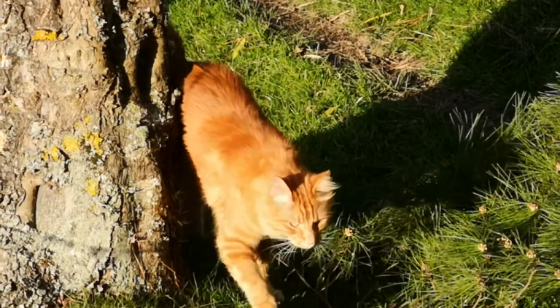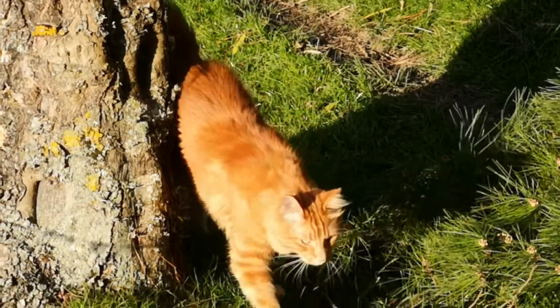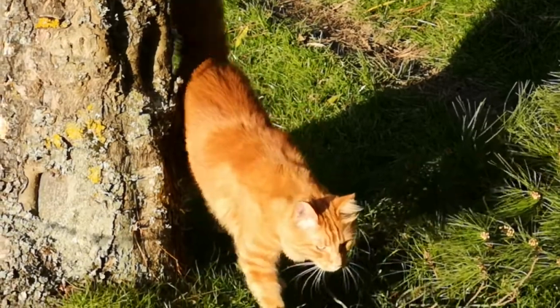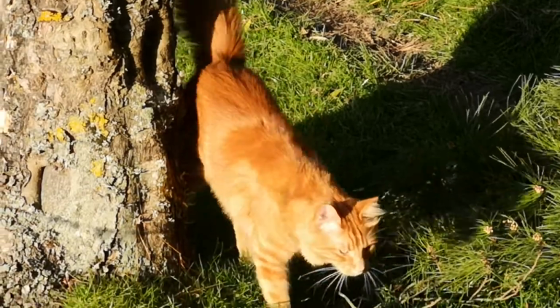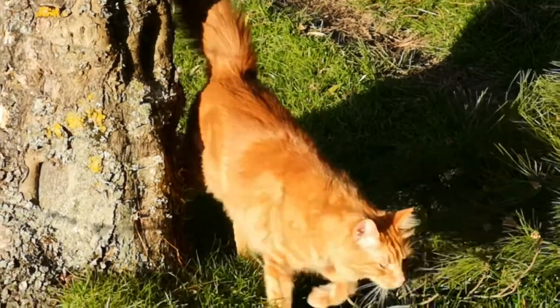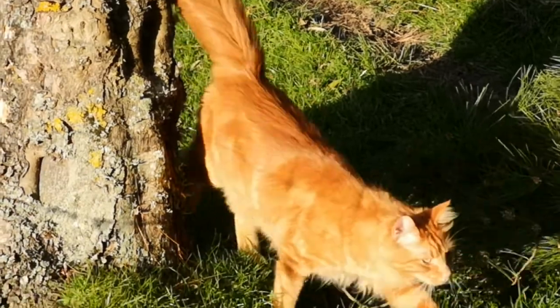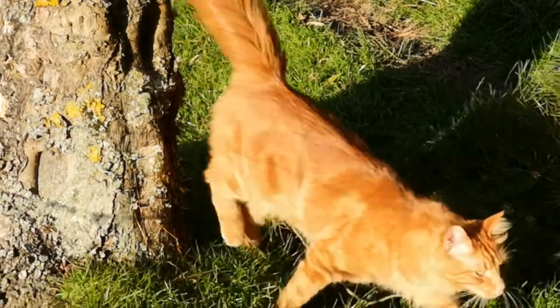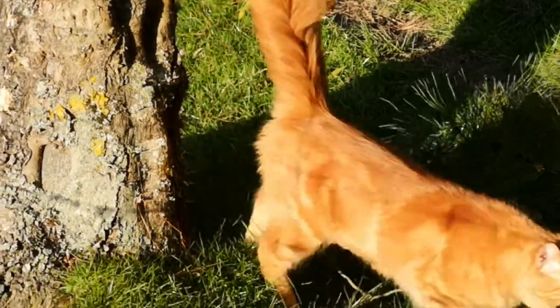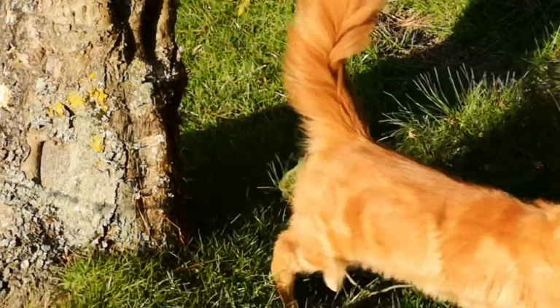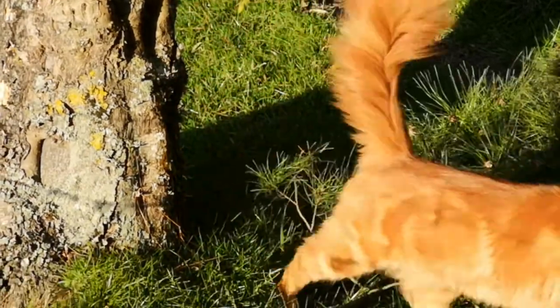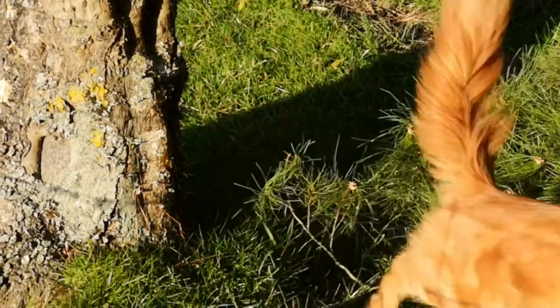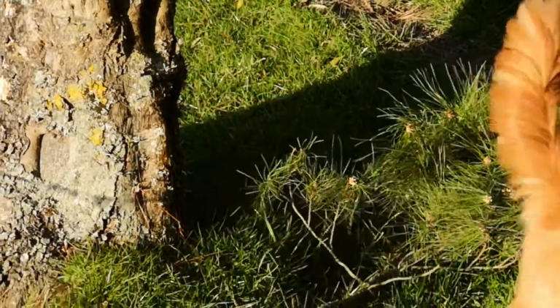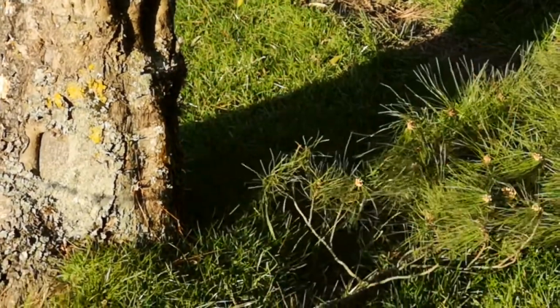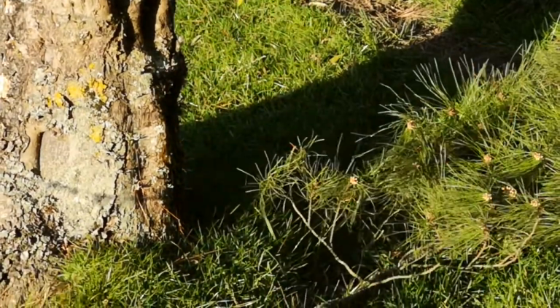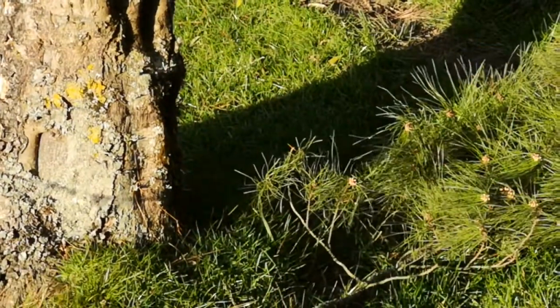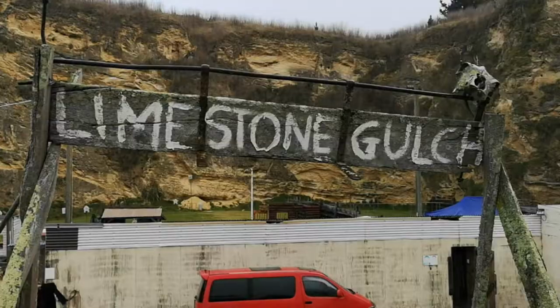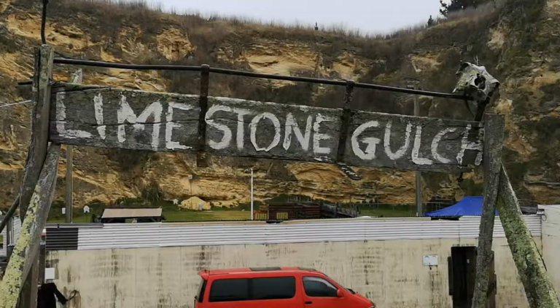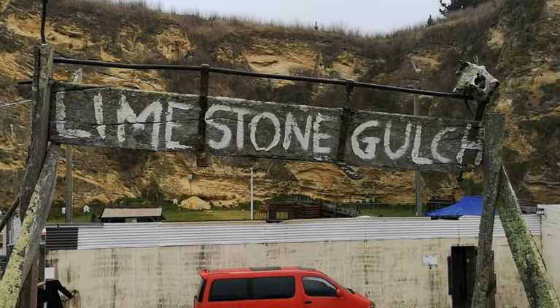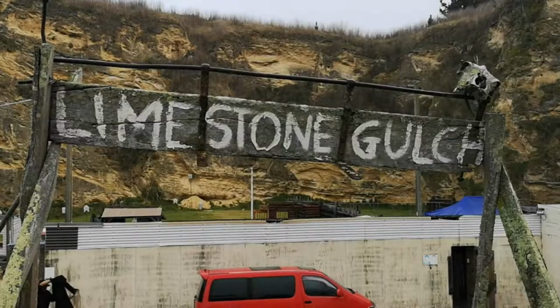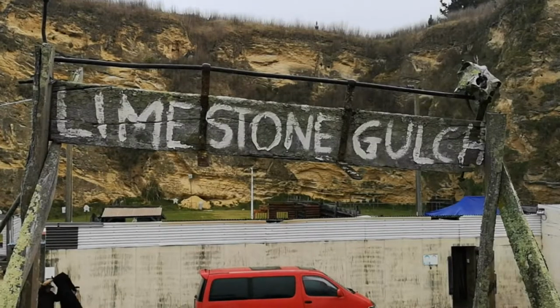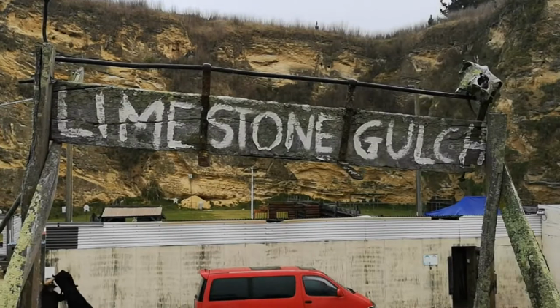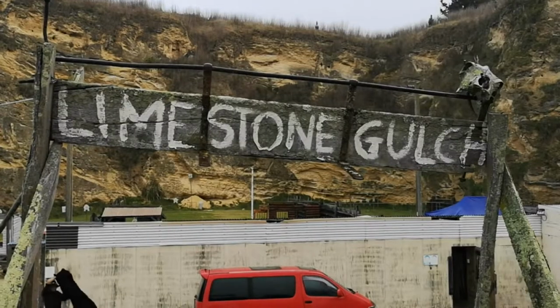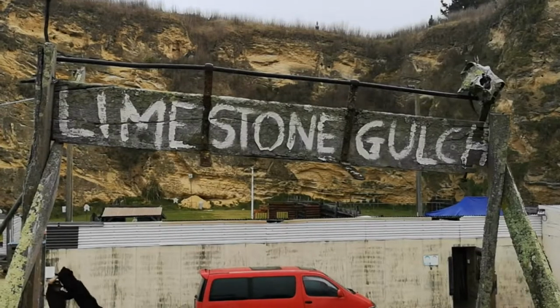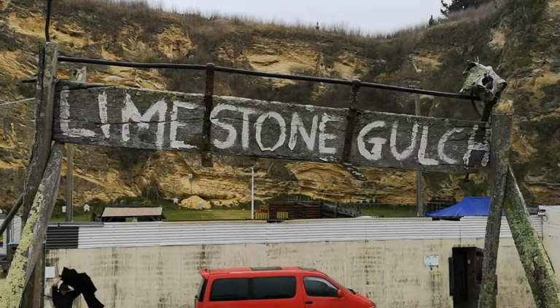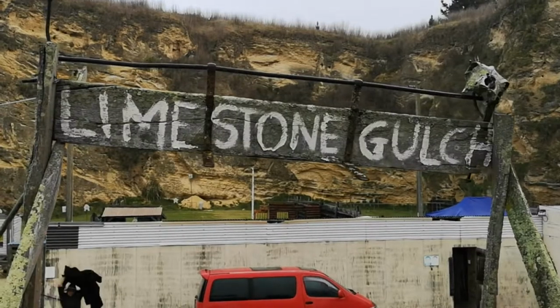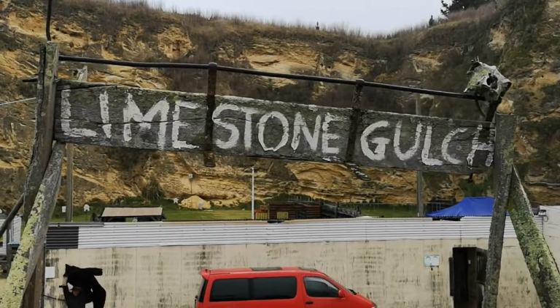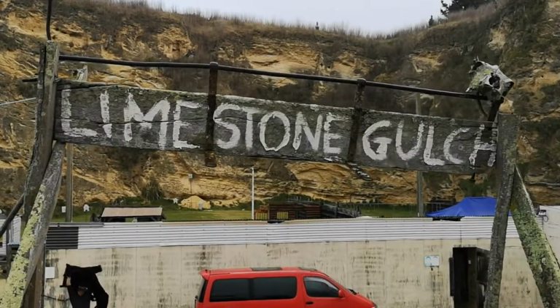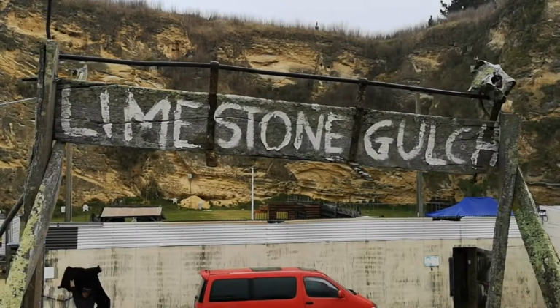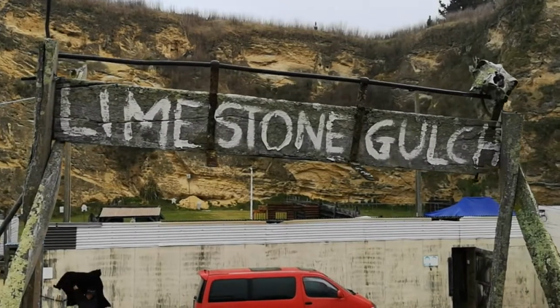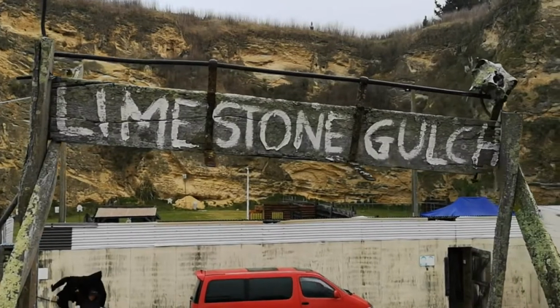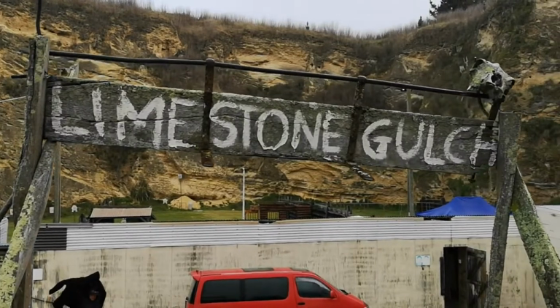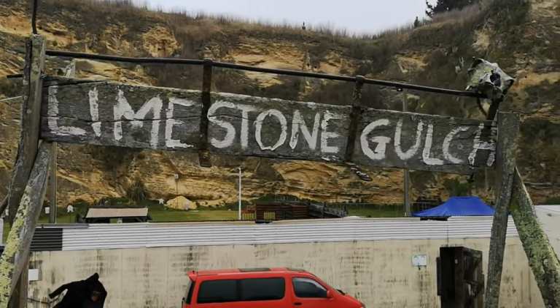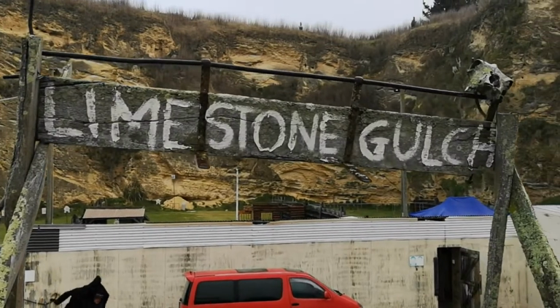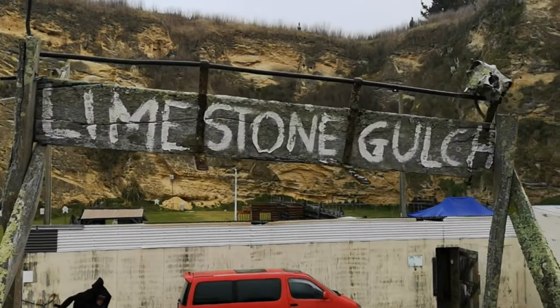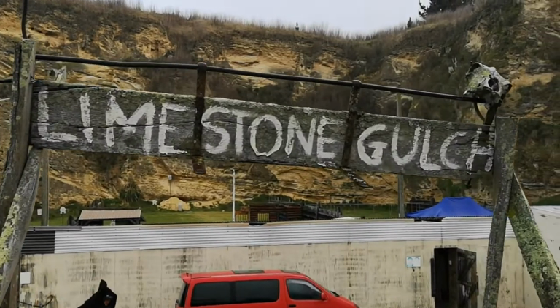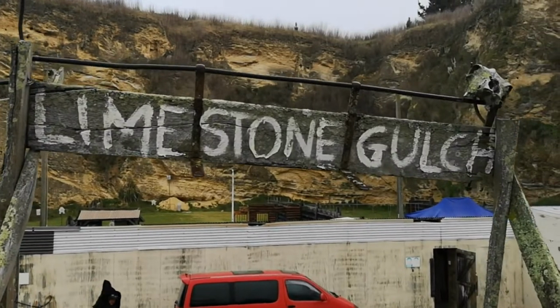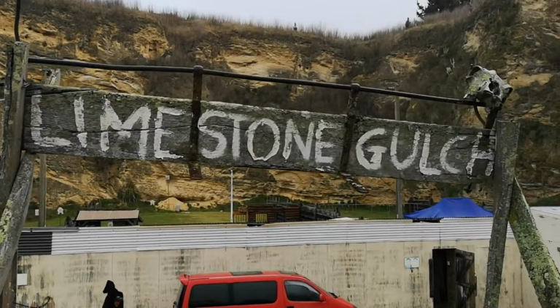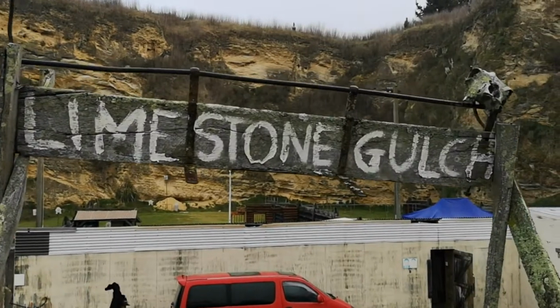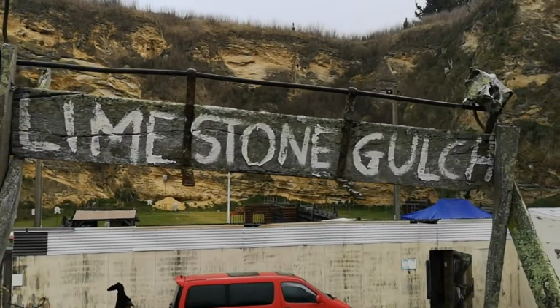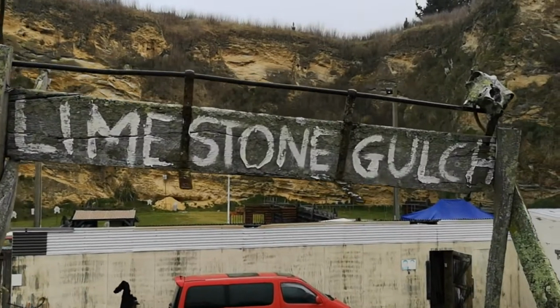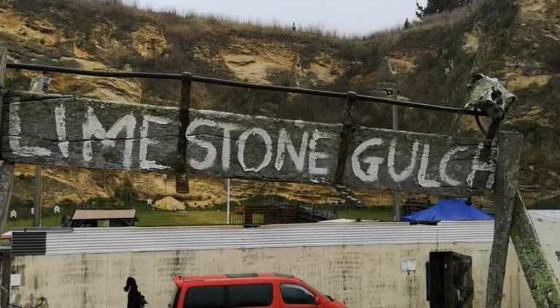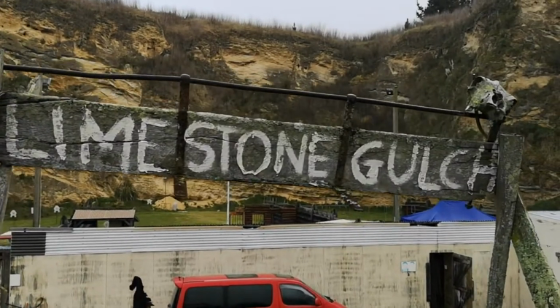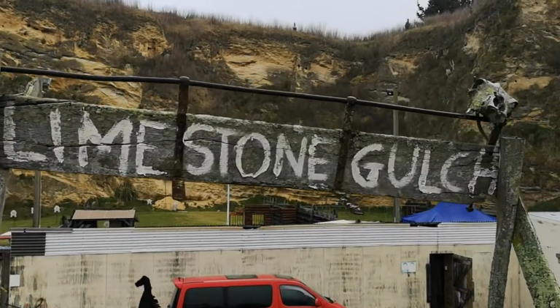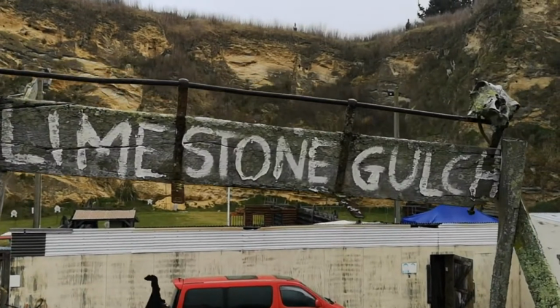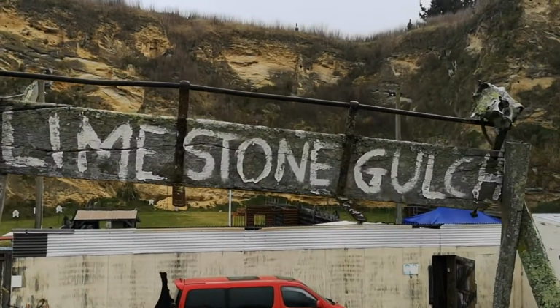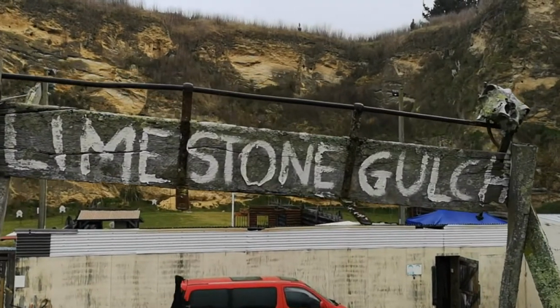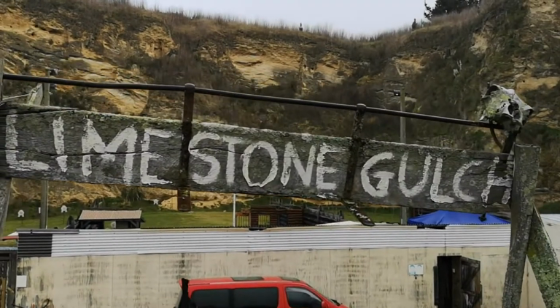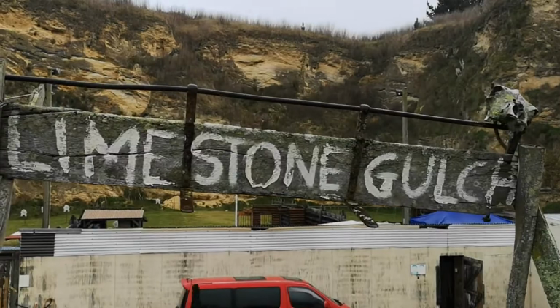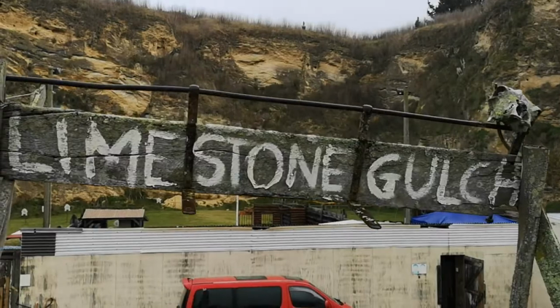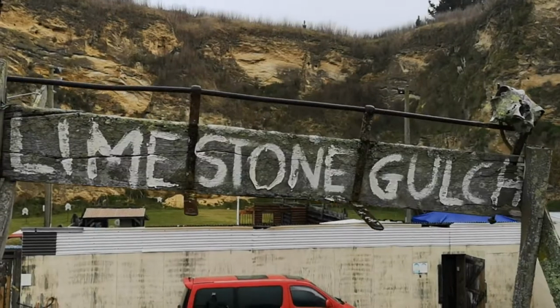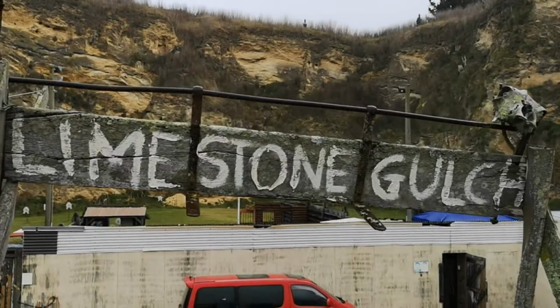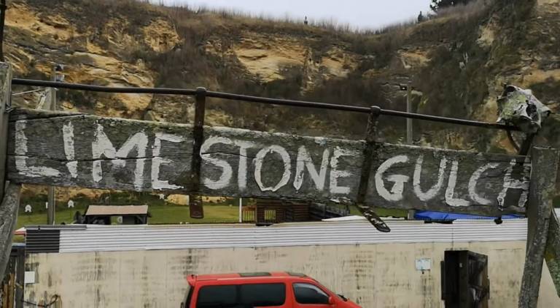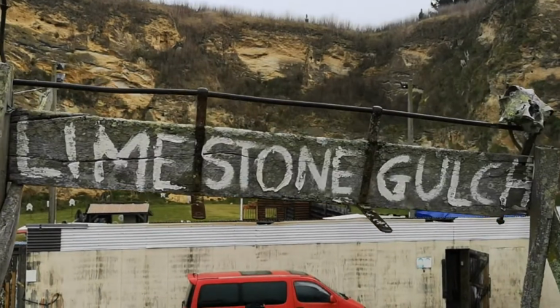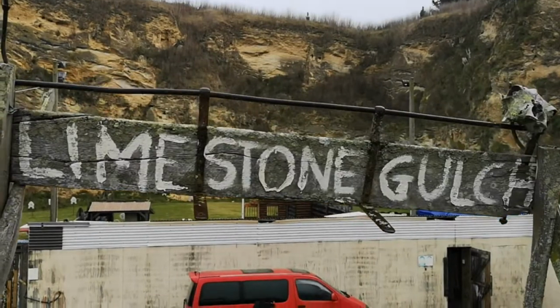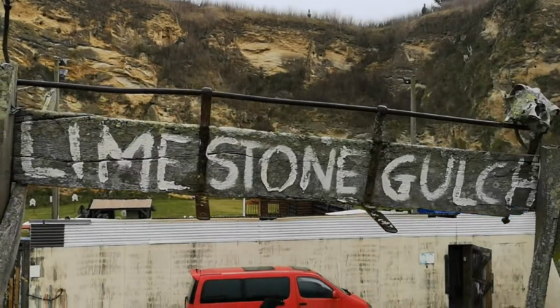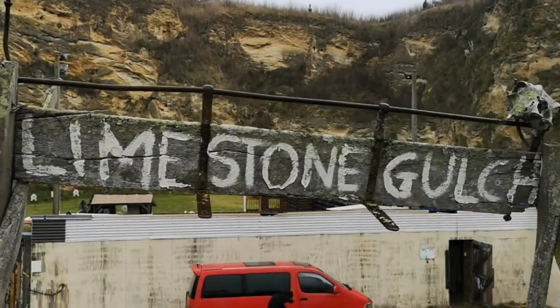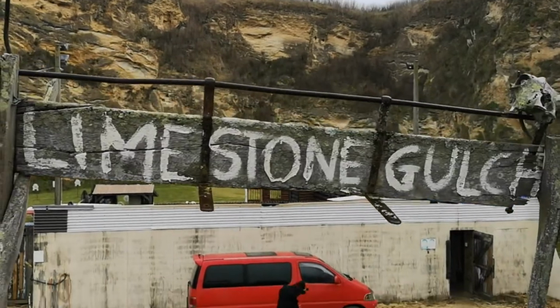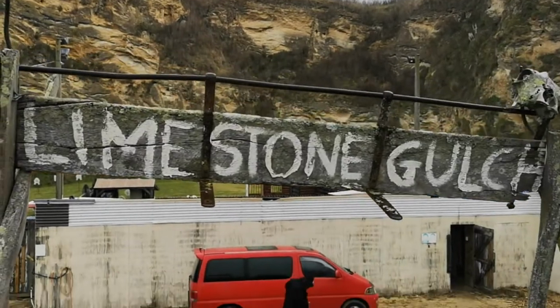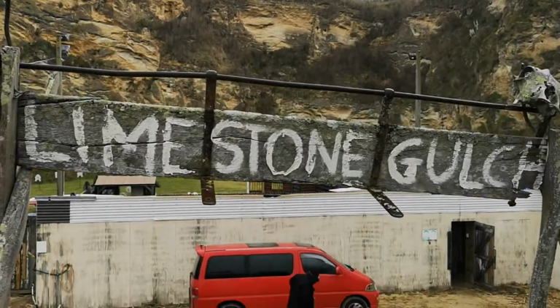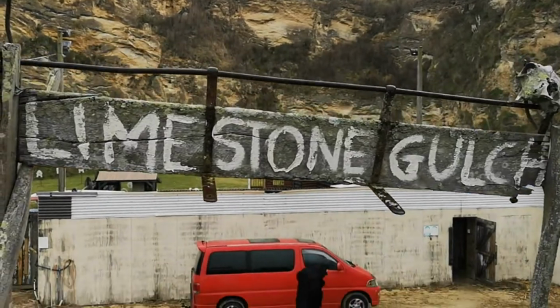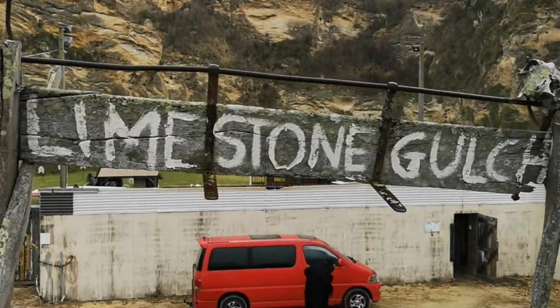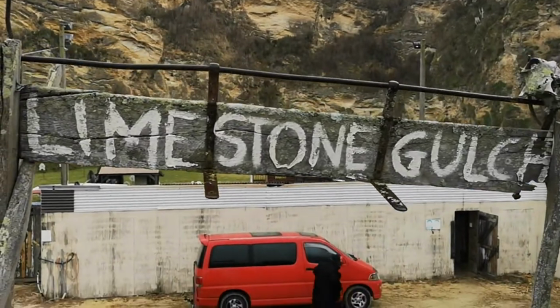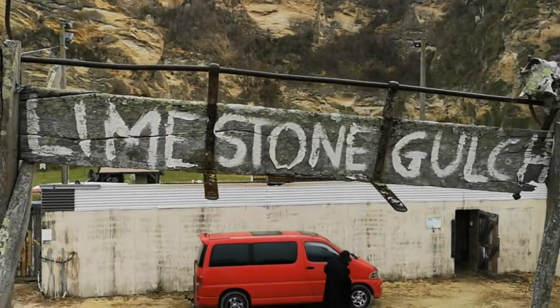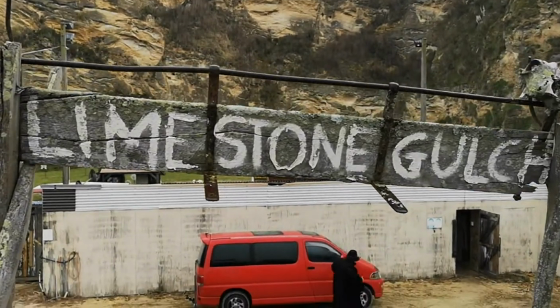Meanwhile, back in Limestone Gulch, Outlaw Mad Max is heading down to meet the quarry gang for some action.